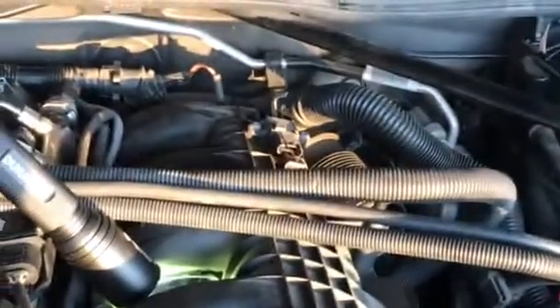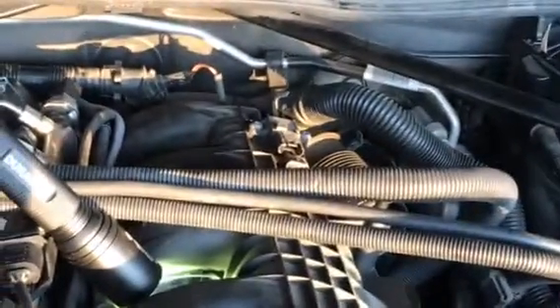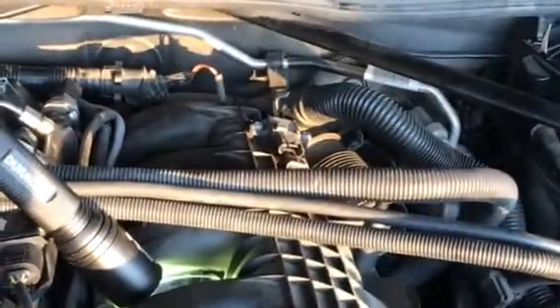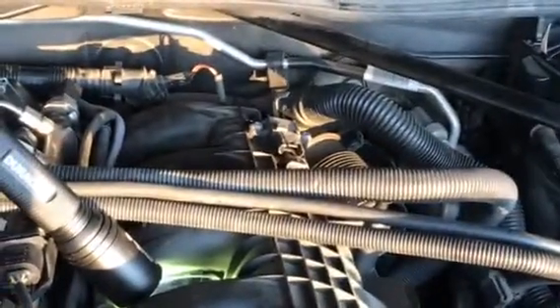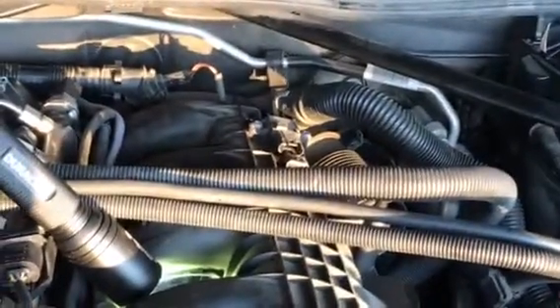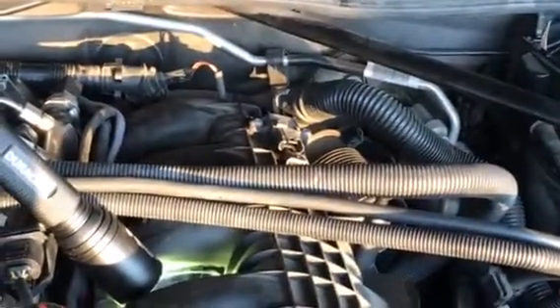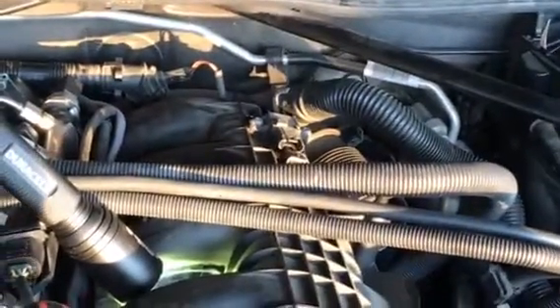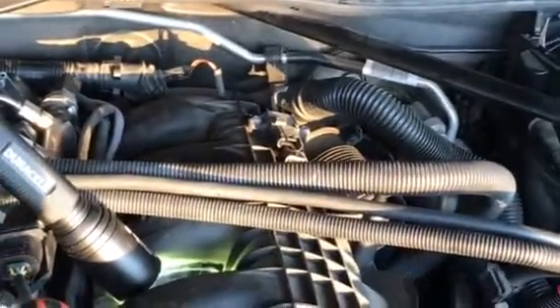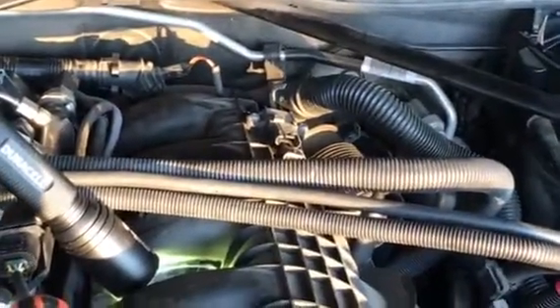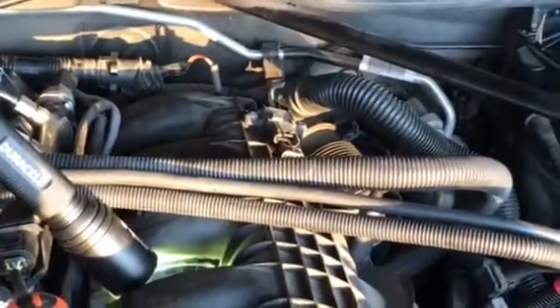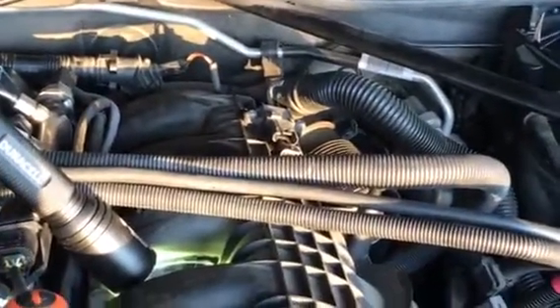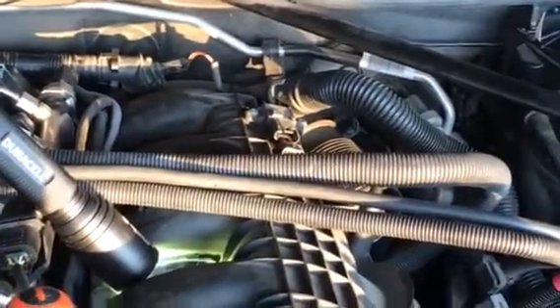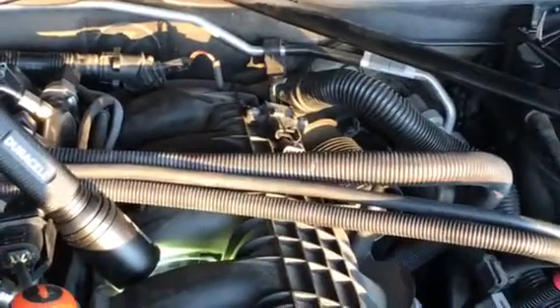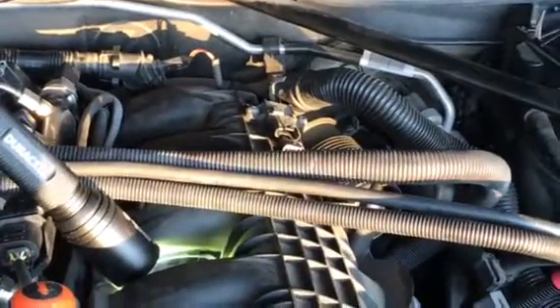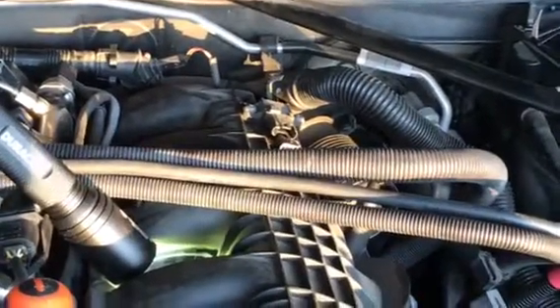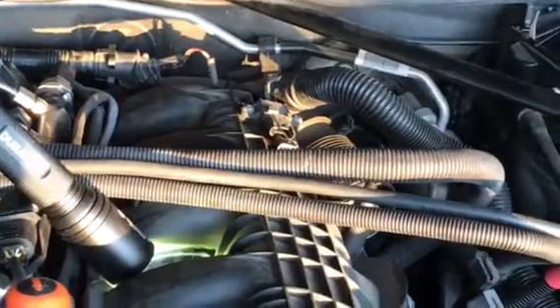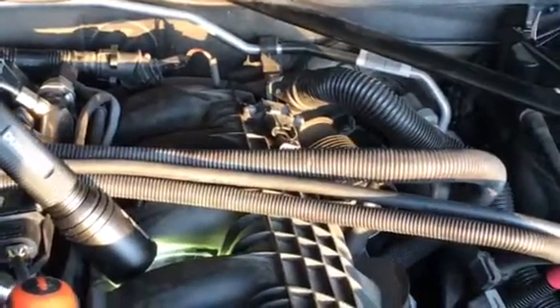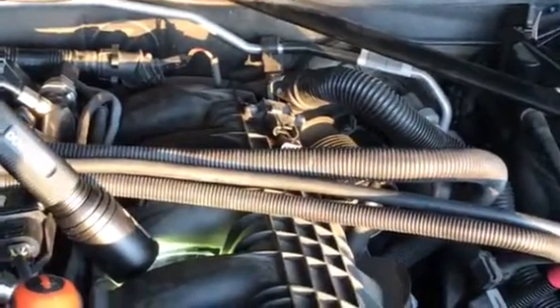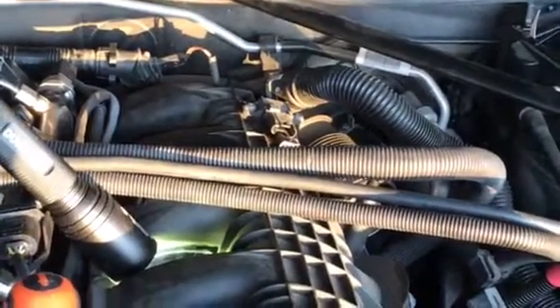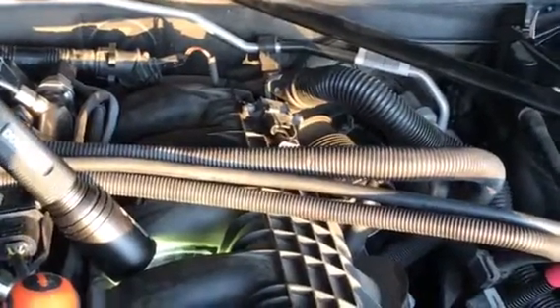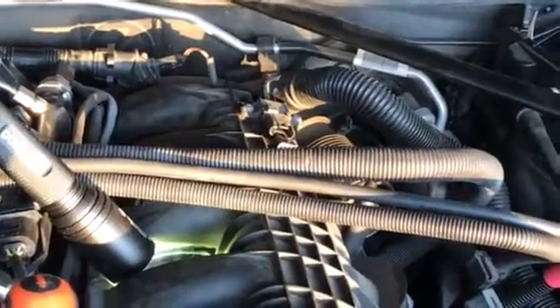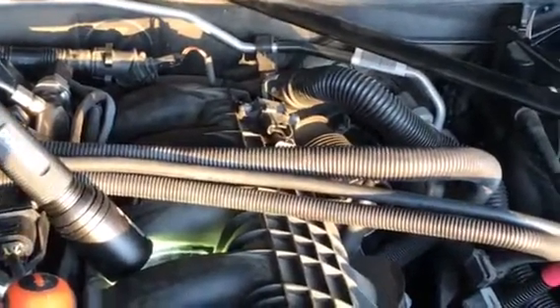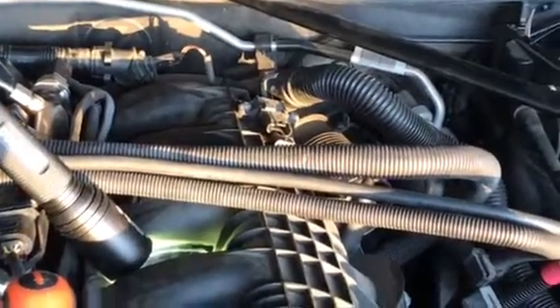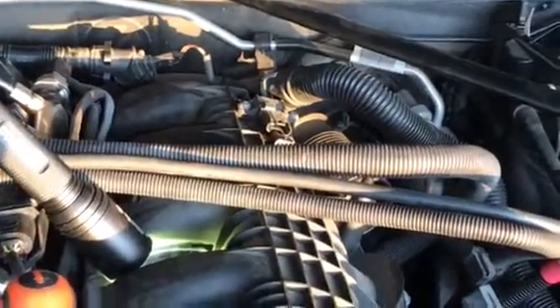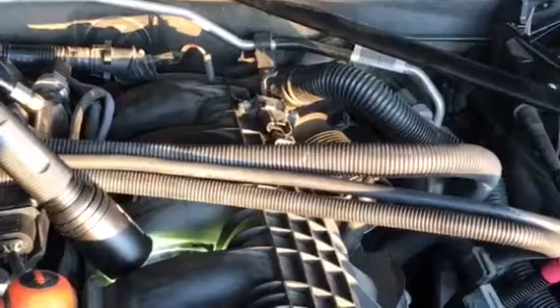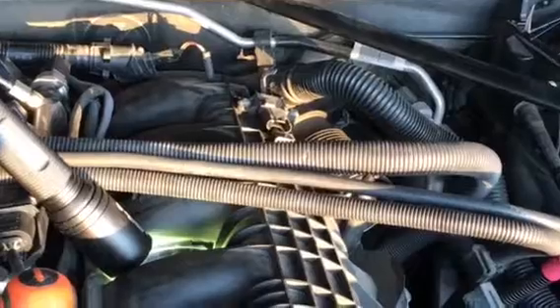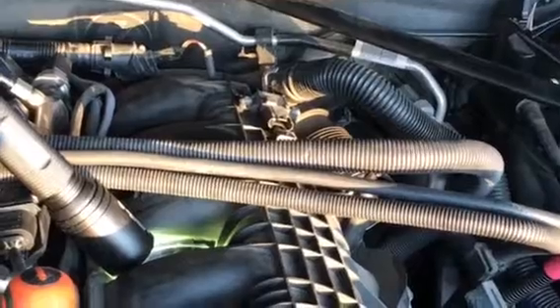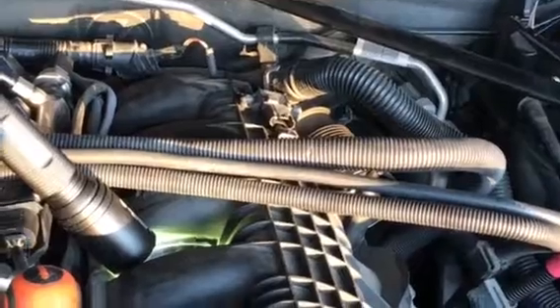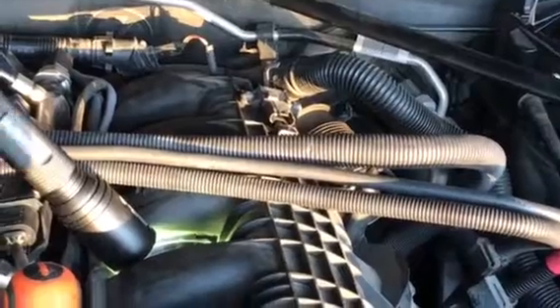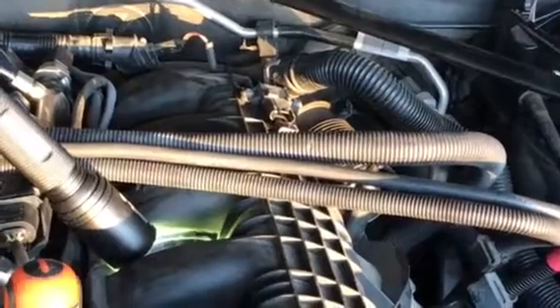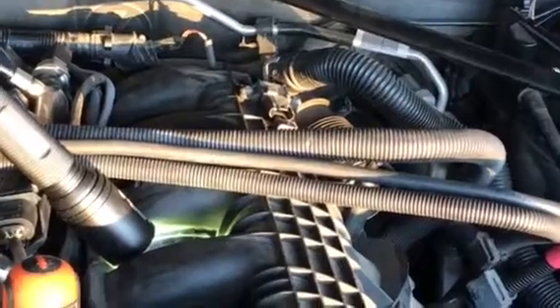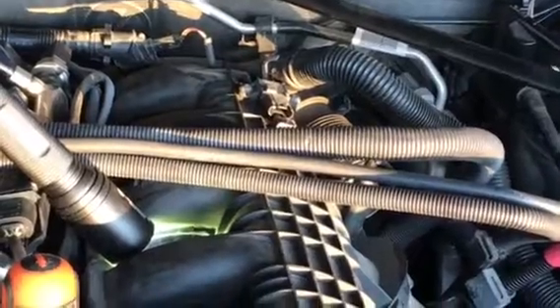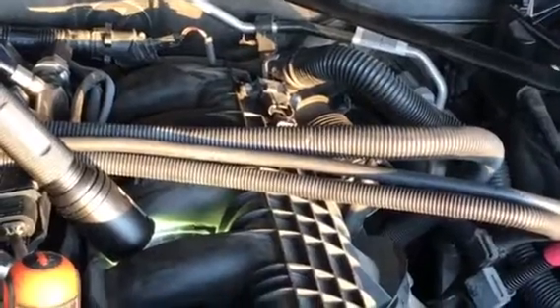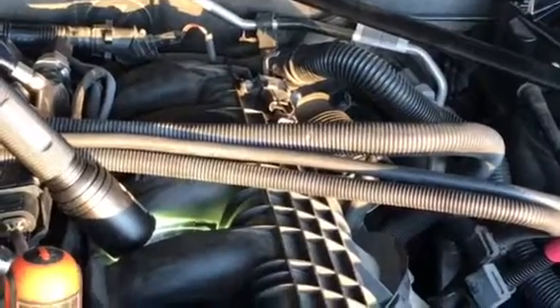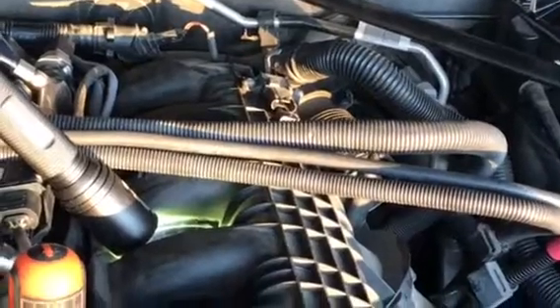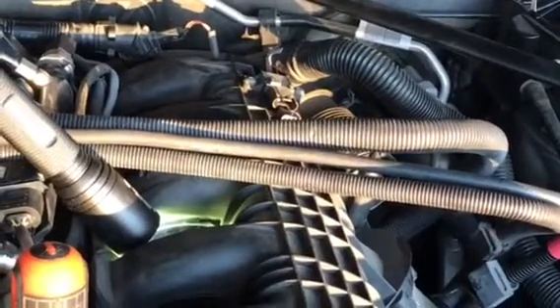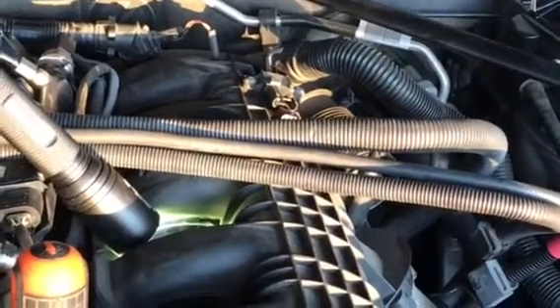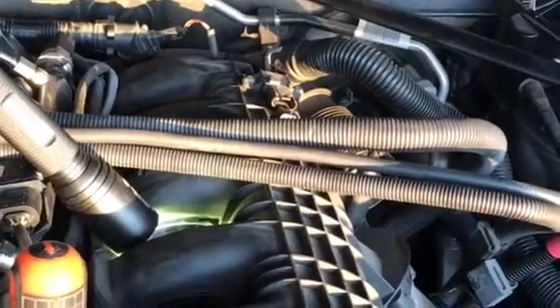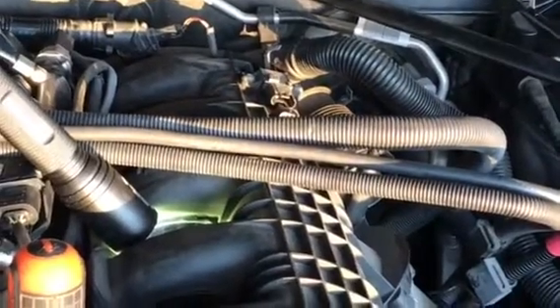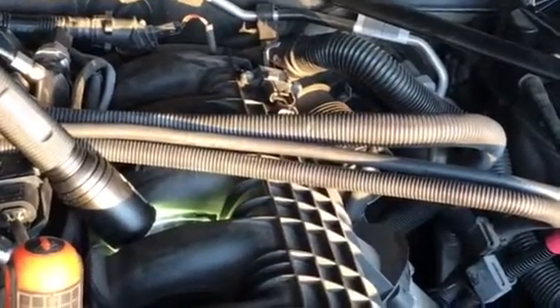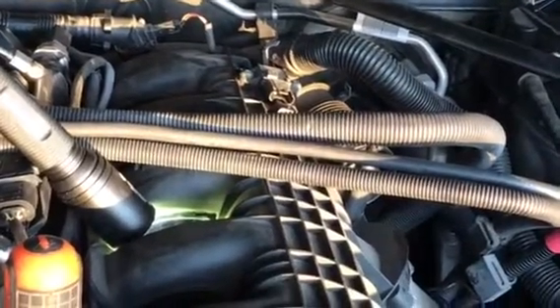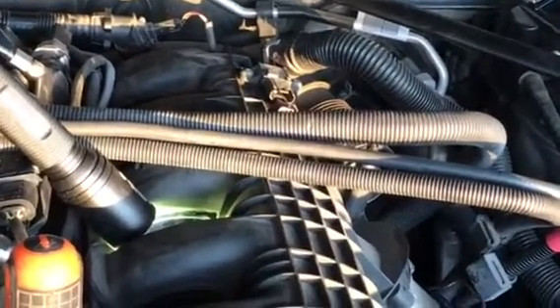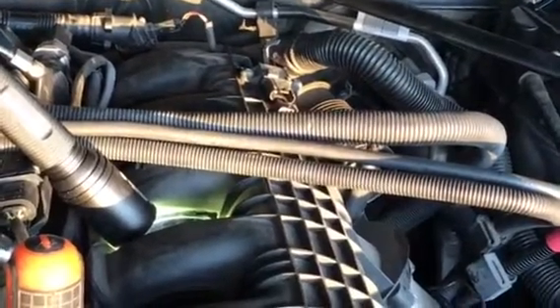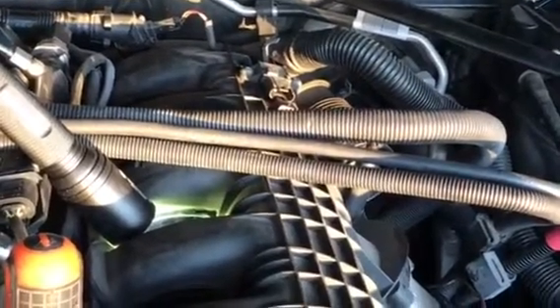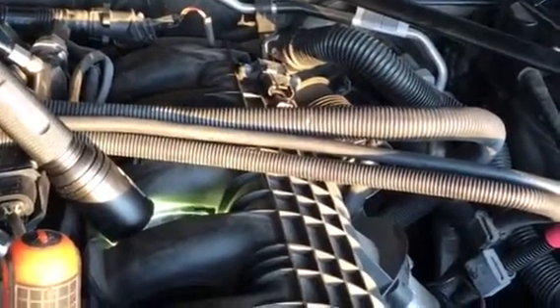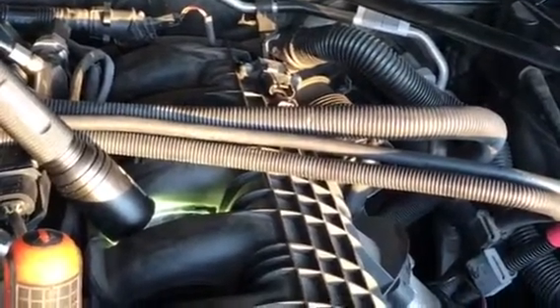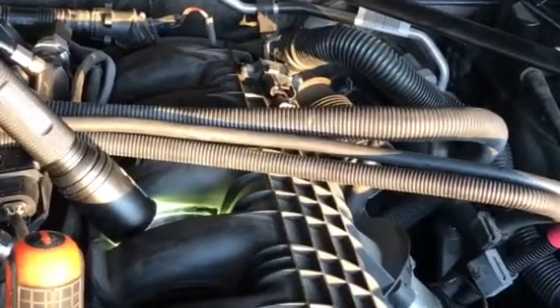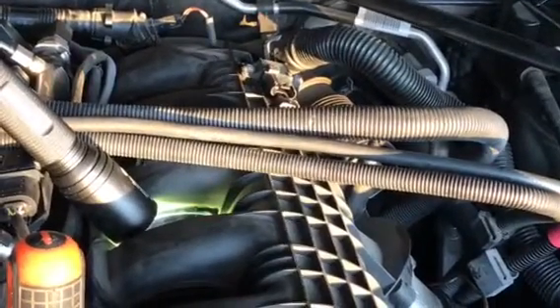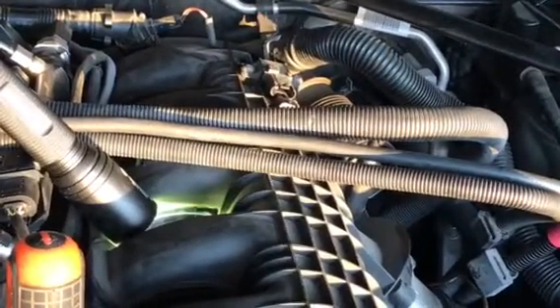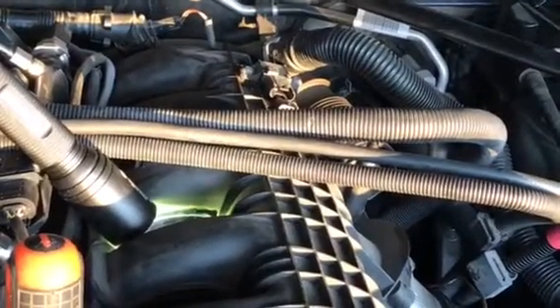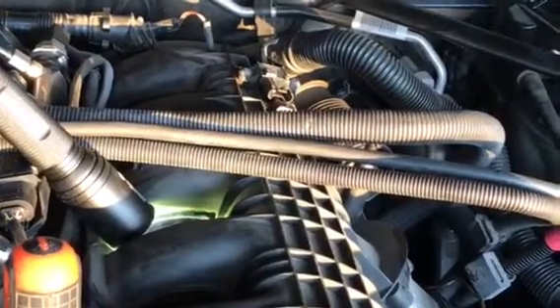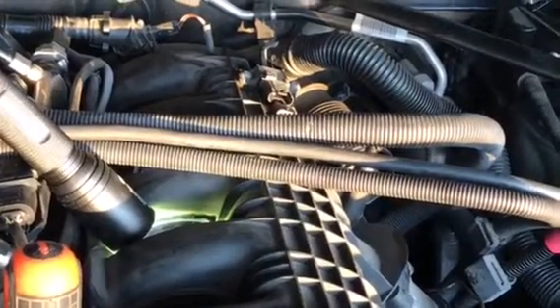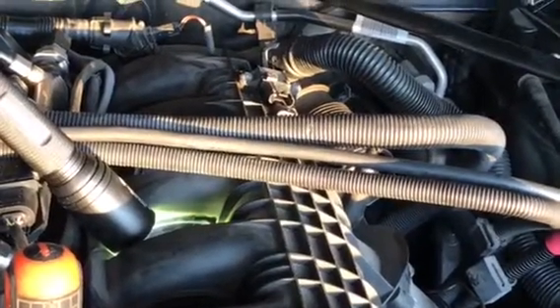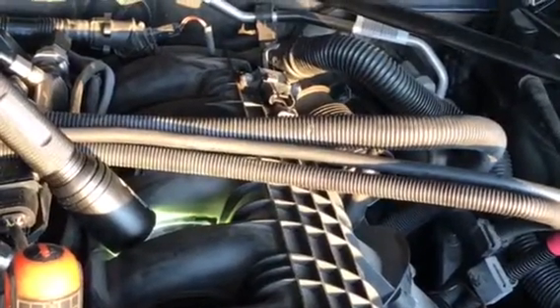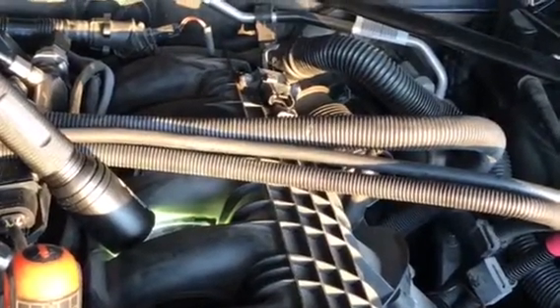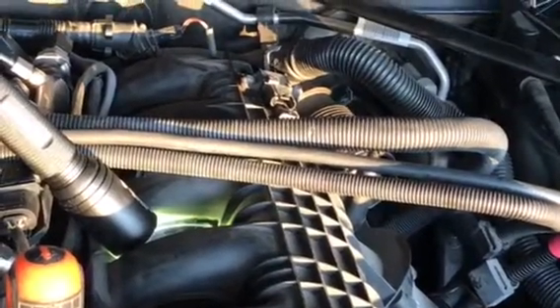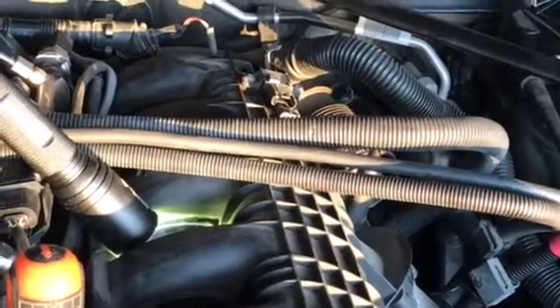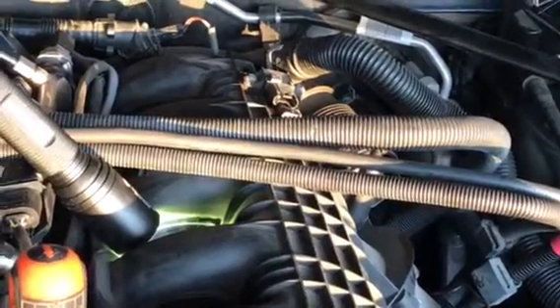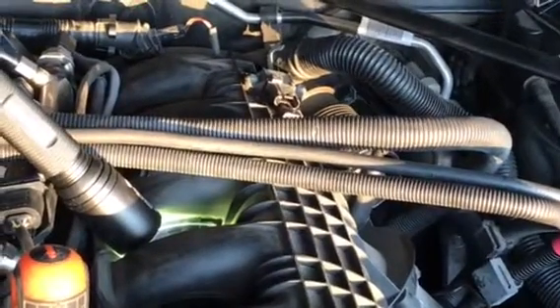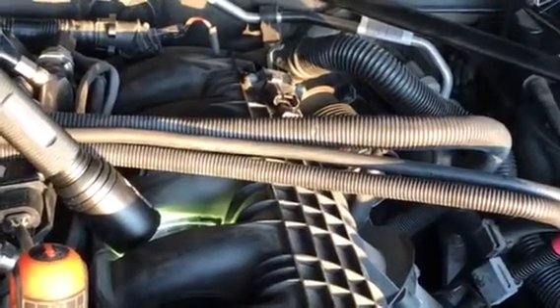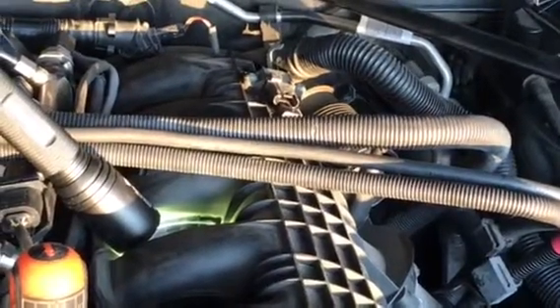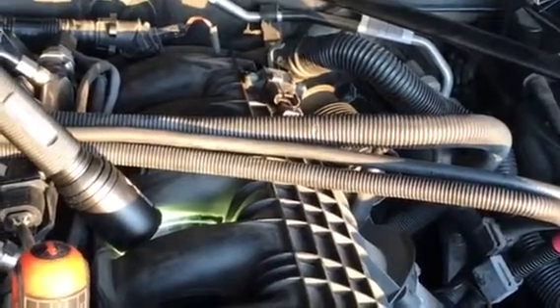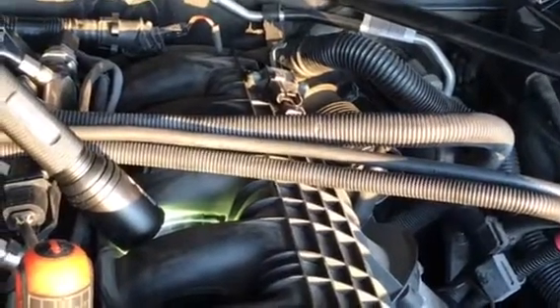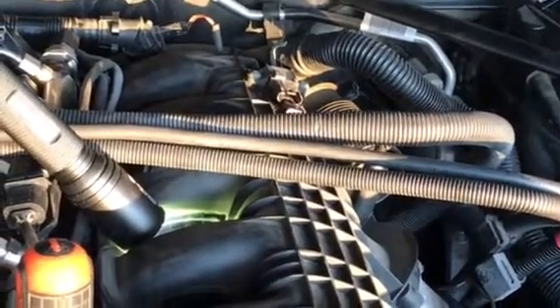Thank you for watching. Again, this is a low fuel pressure sensor change — P0087.